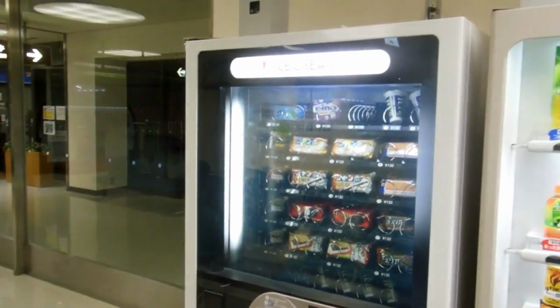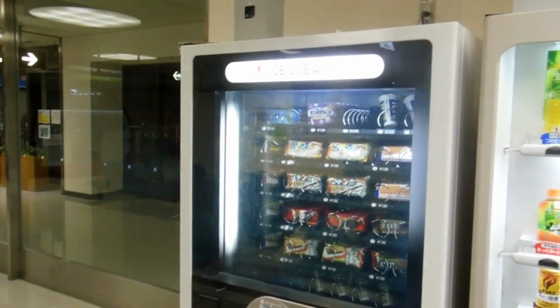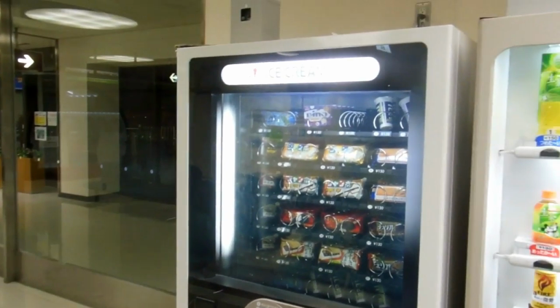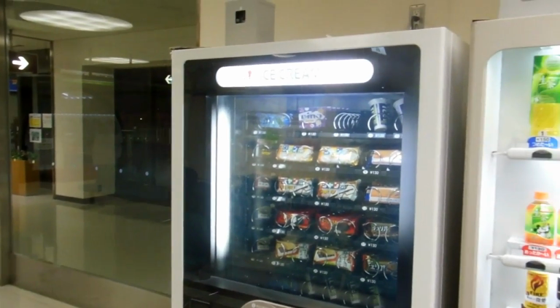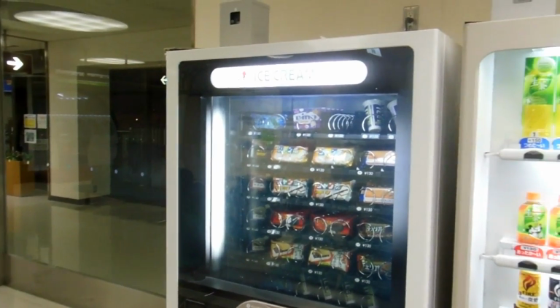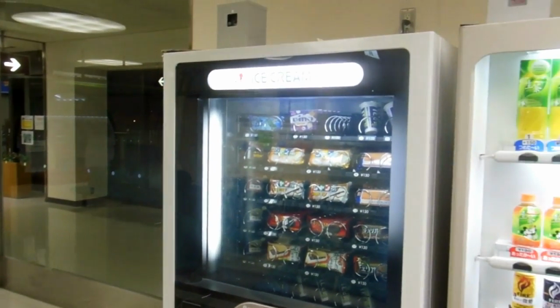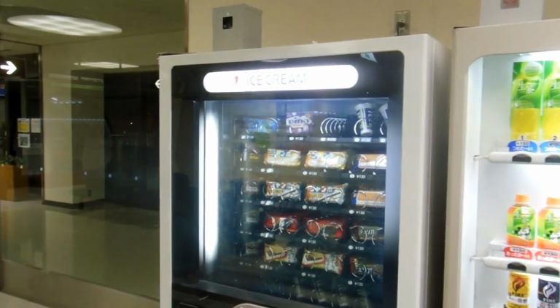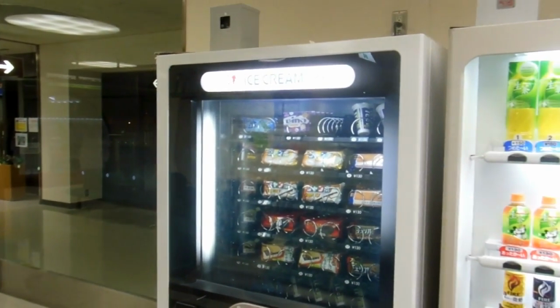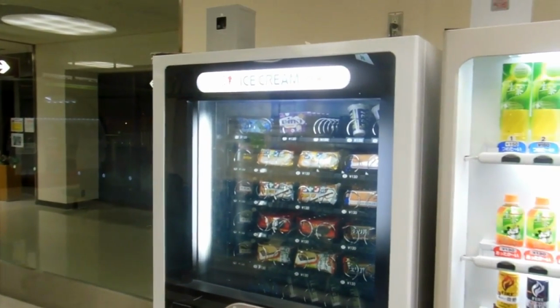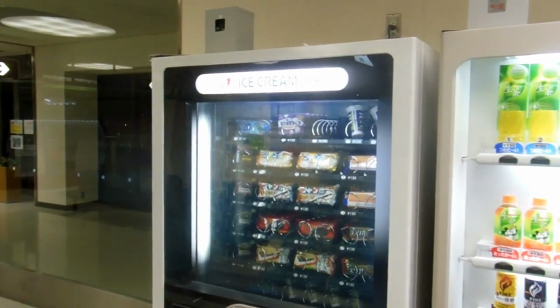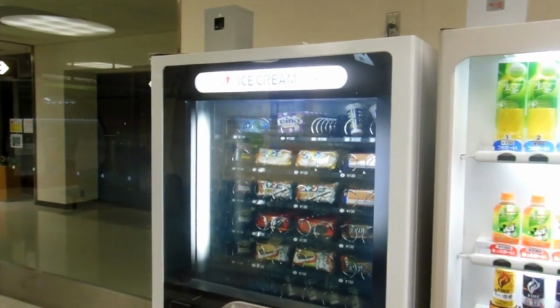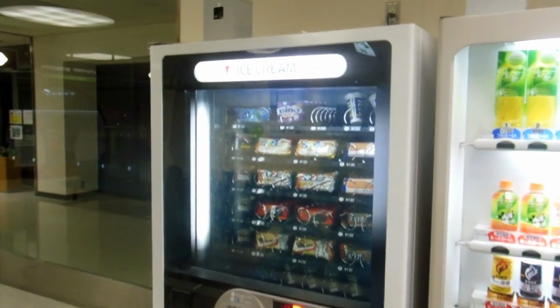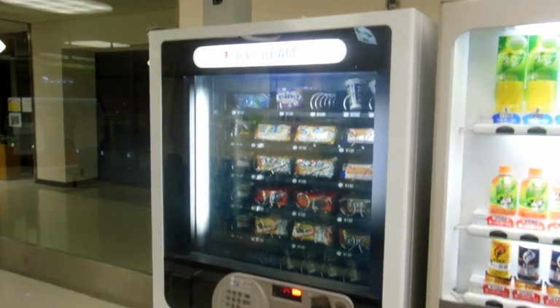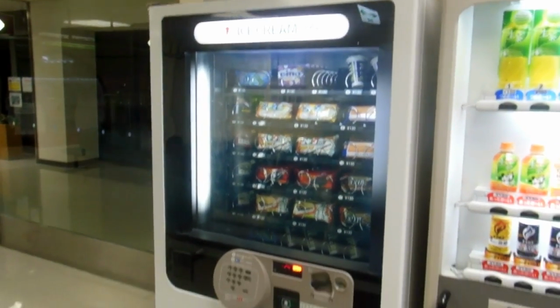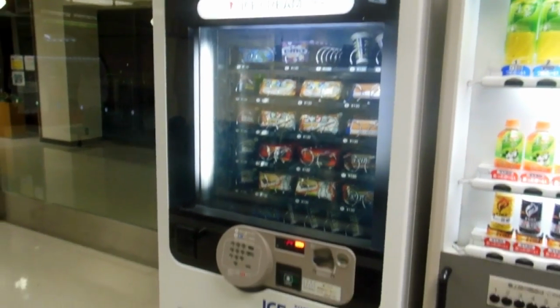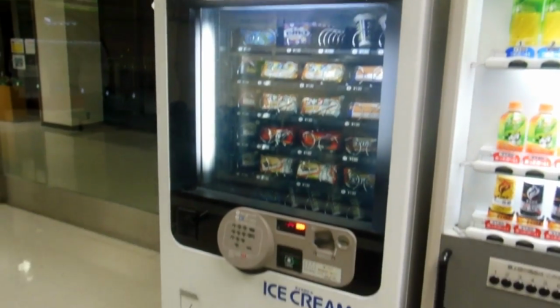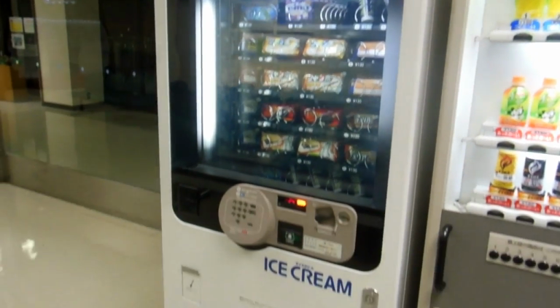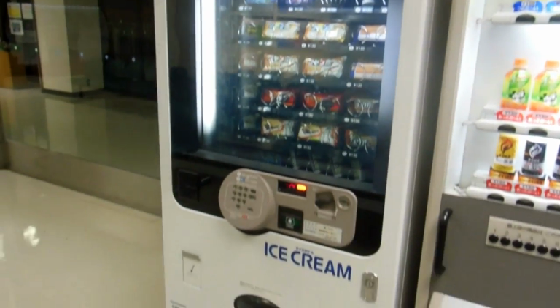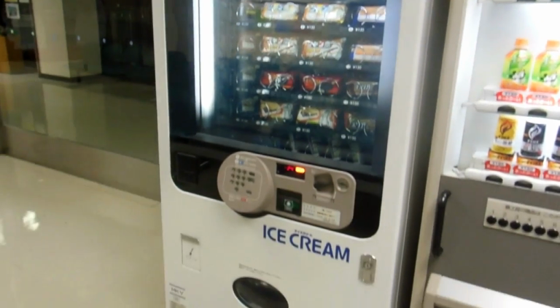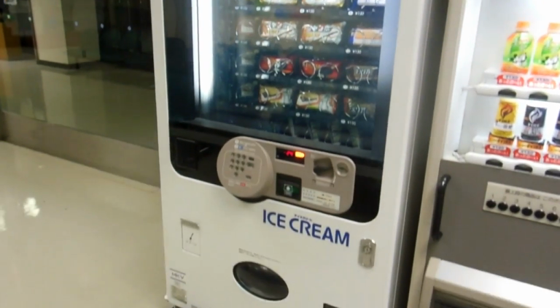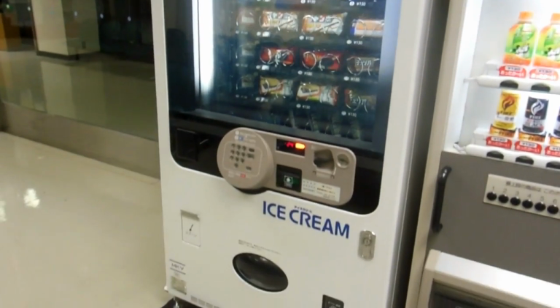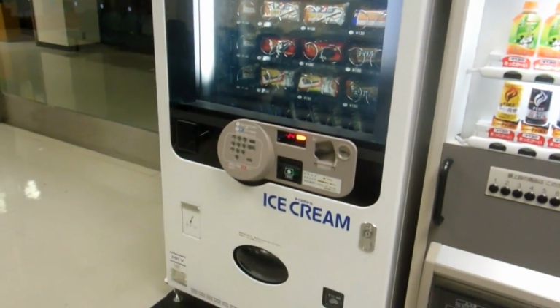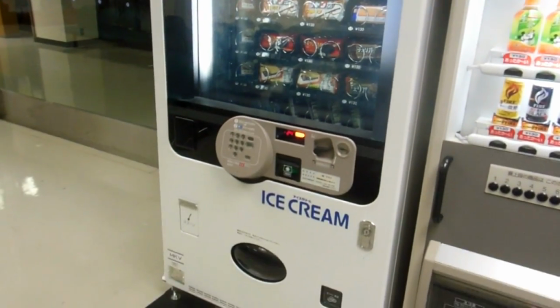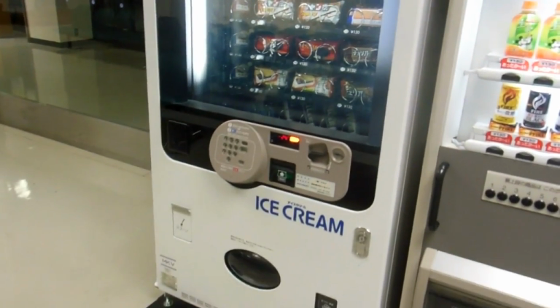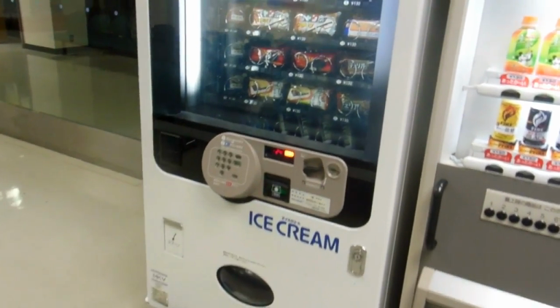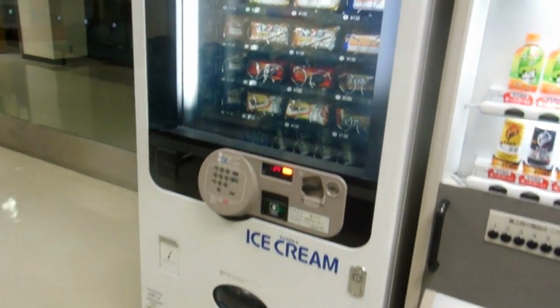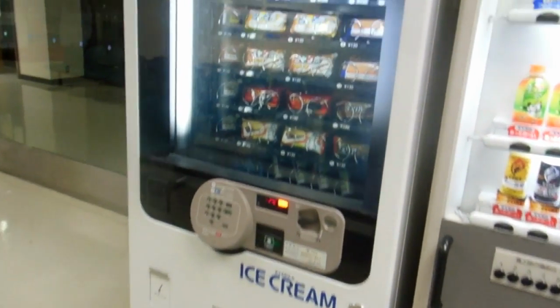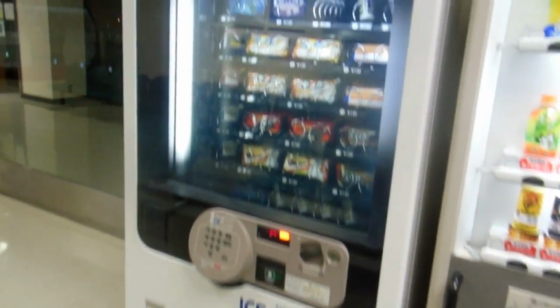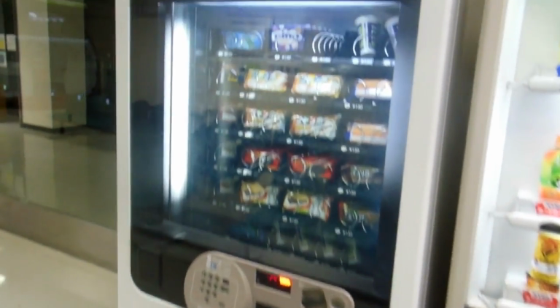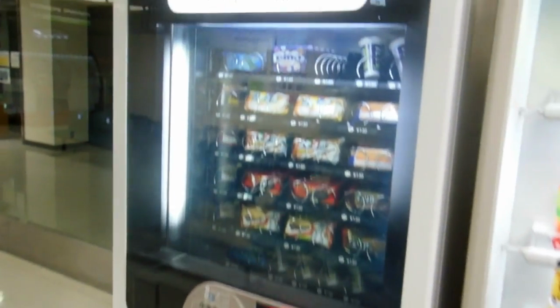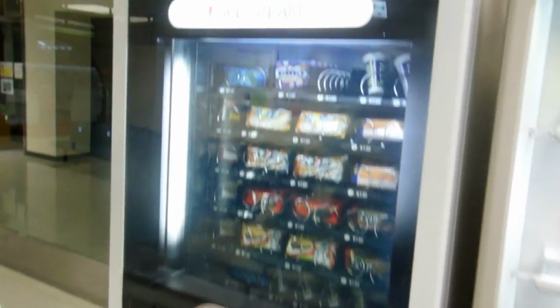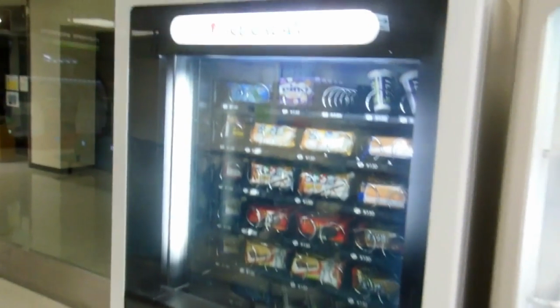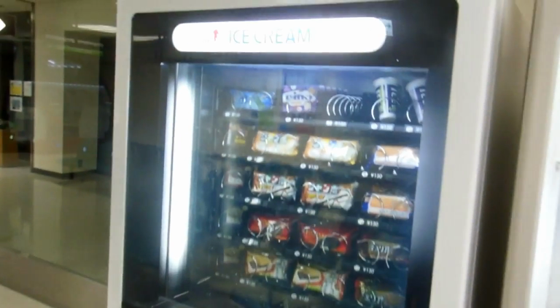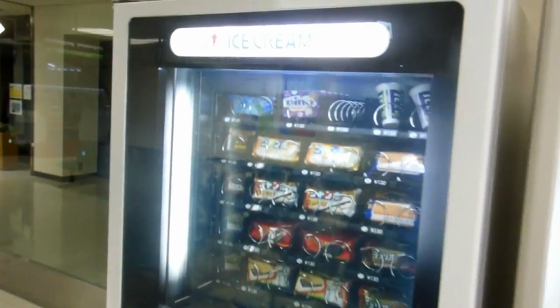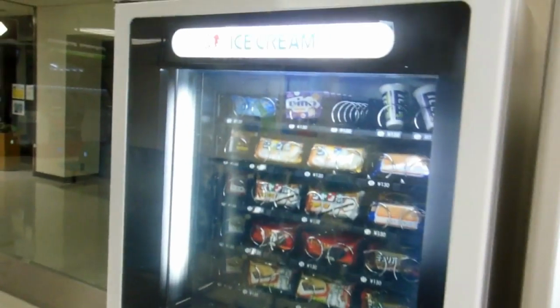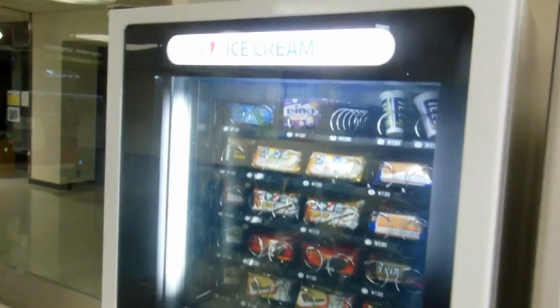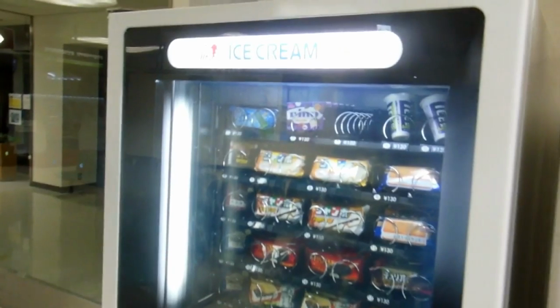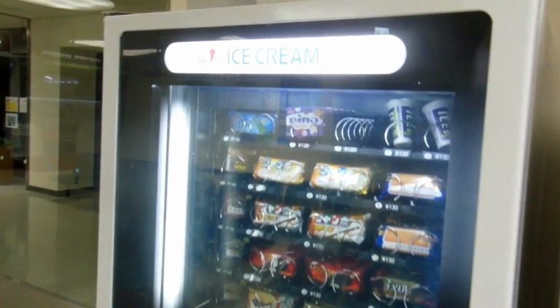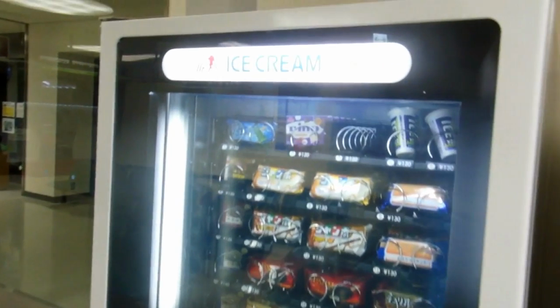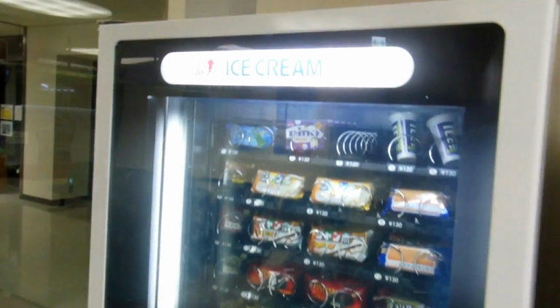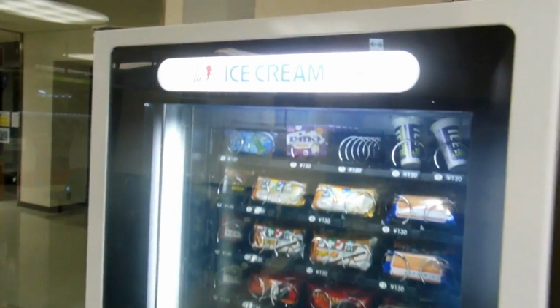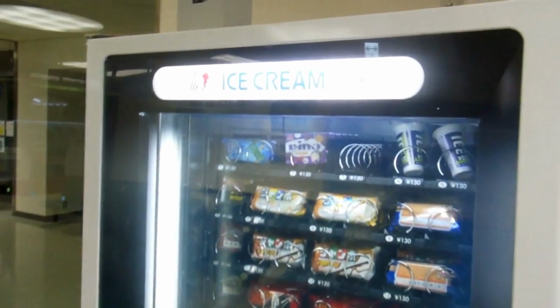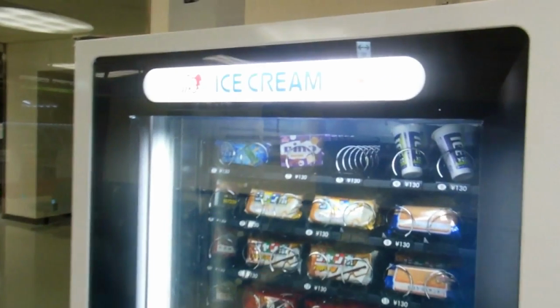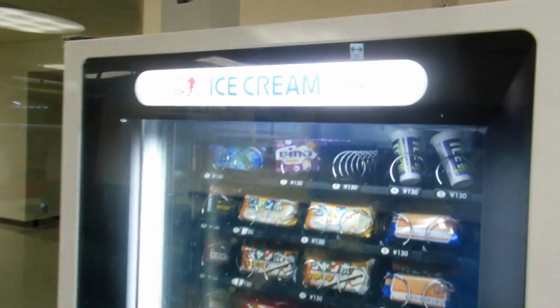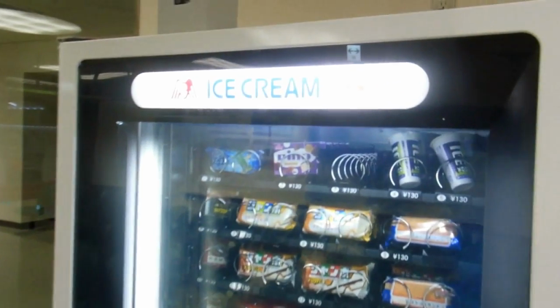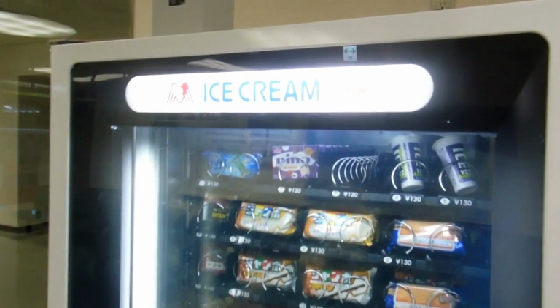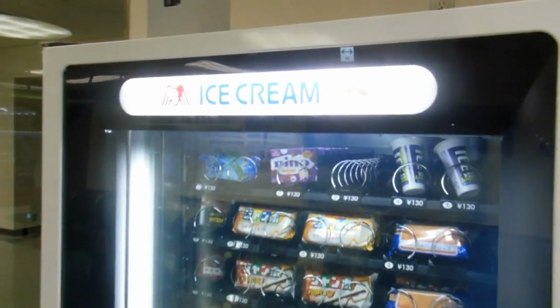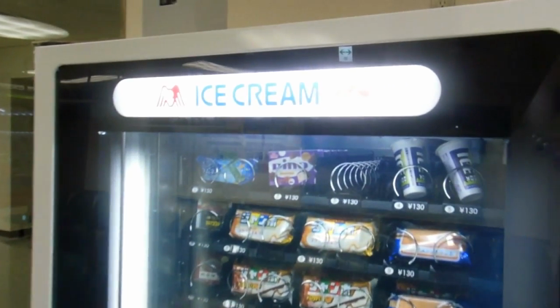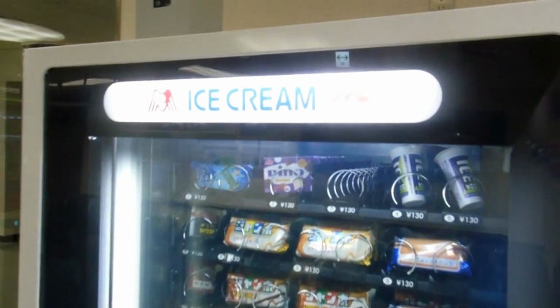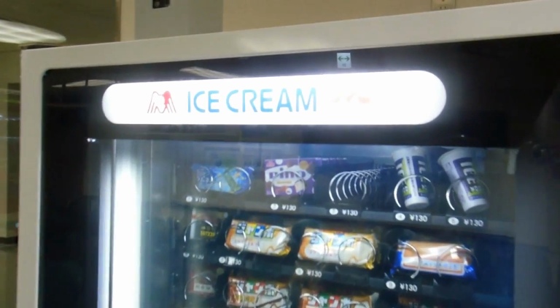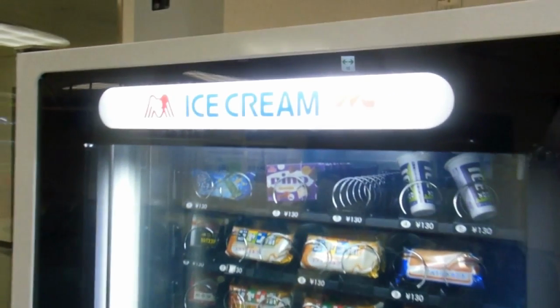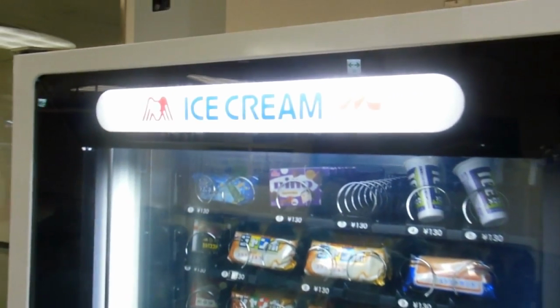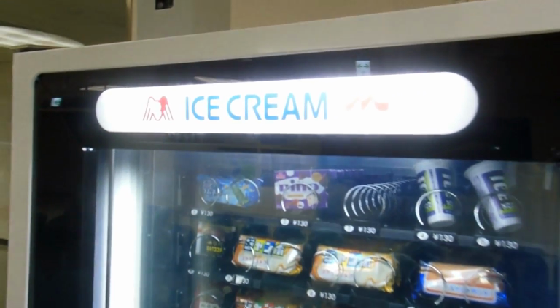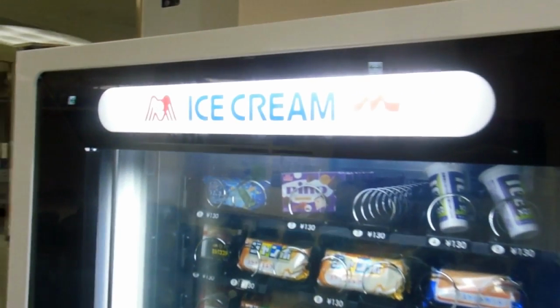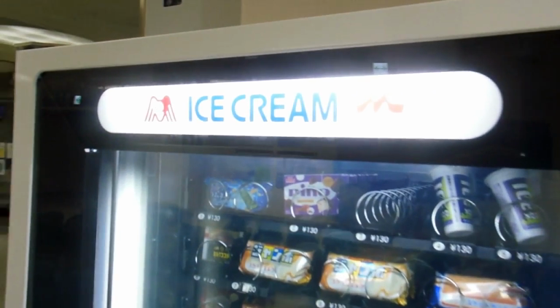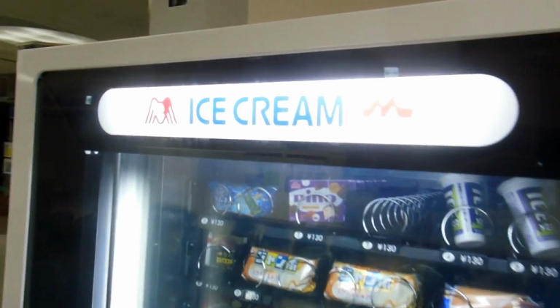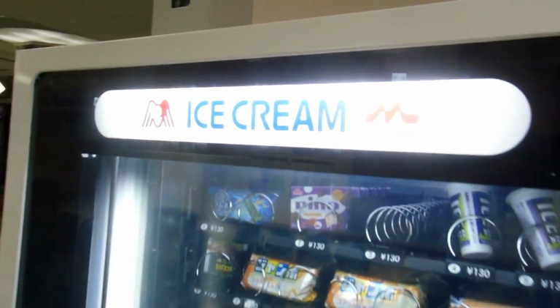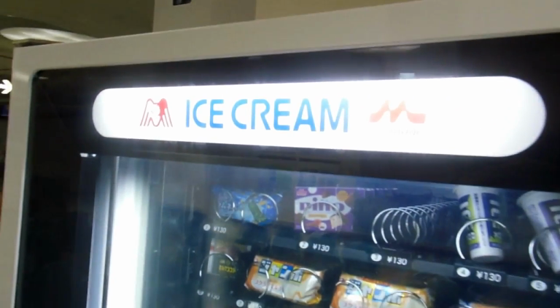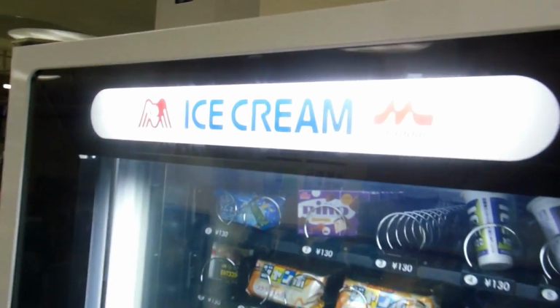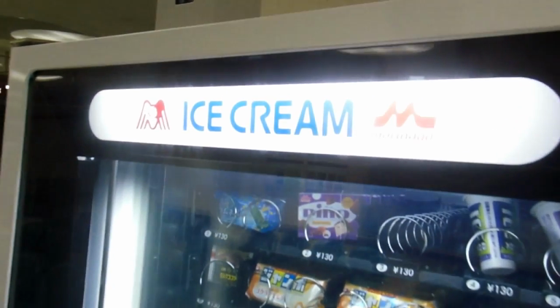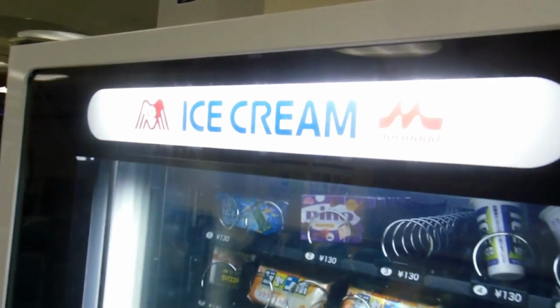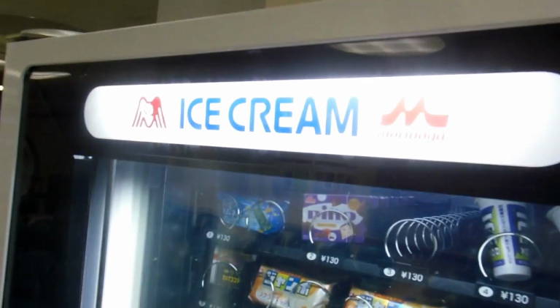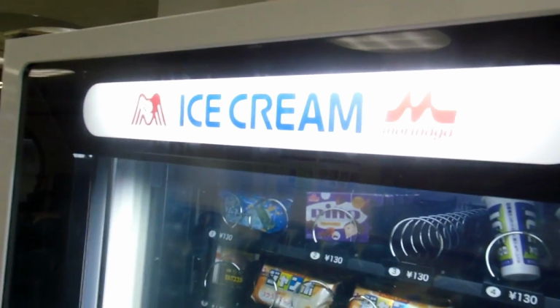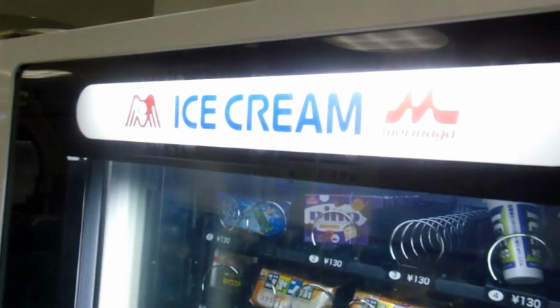Hey guys, another quick video for our vending machines and cool gadgets in Japan playlist. Yes, it's an ice cream vending machine.